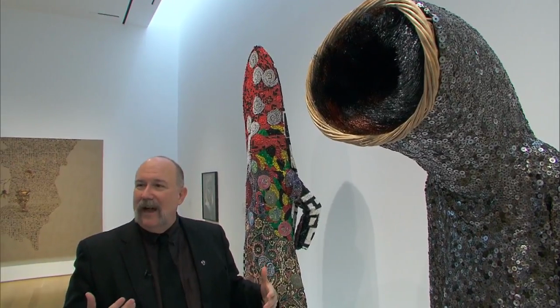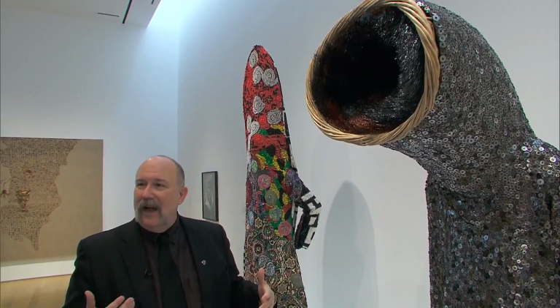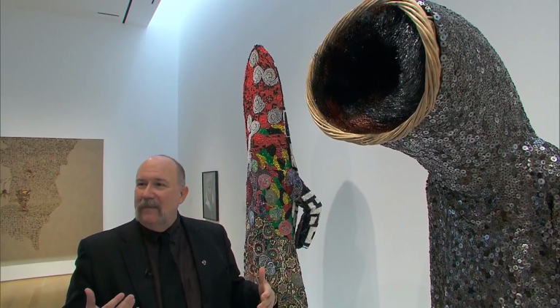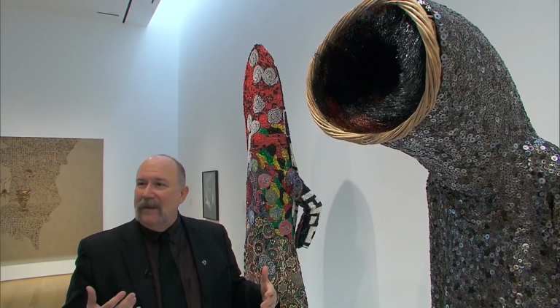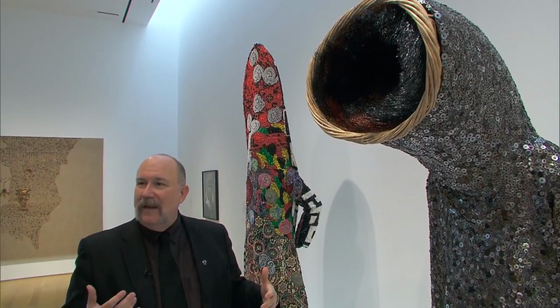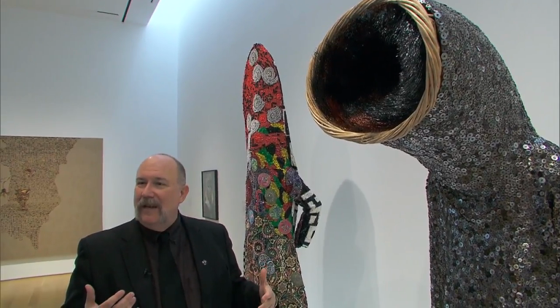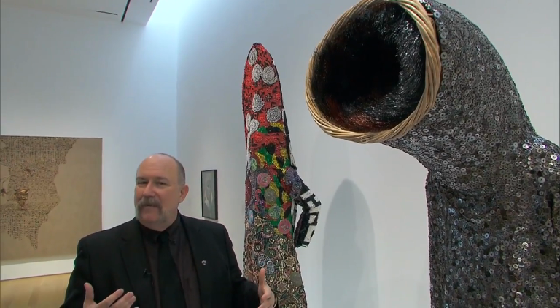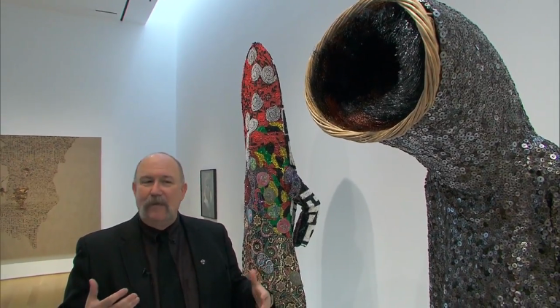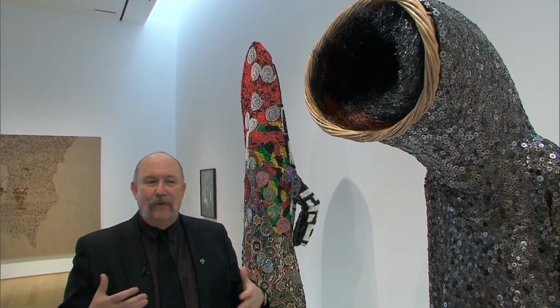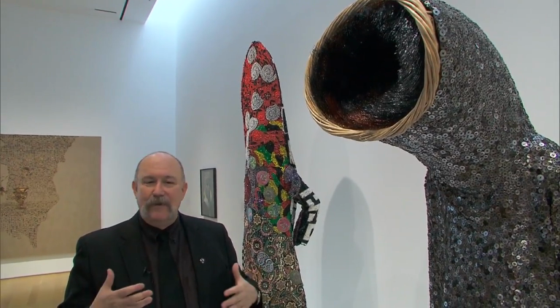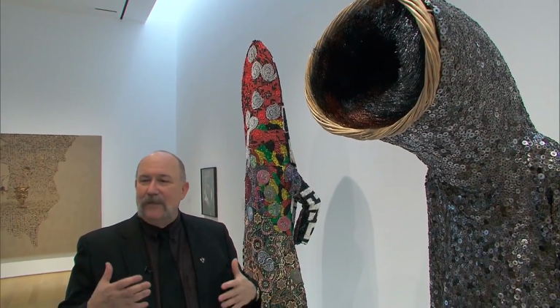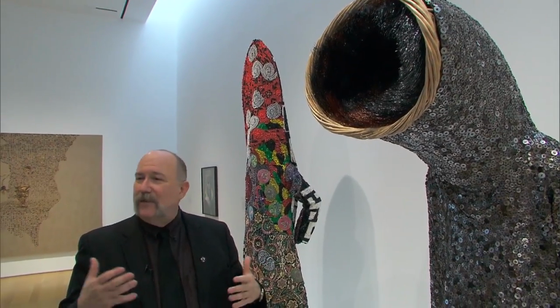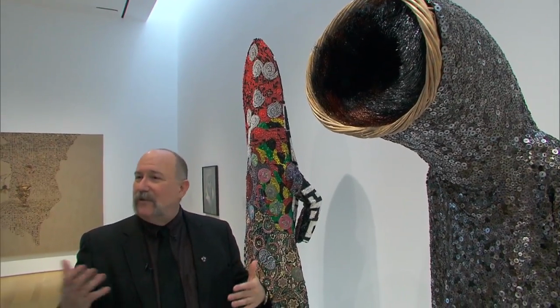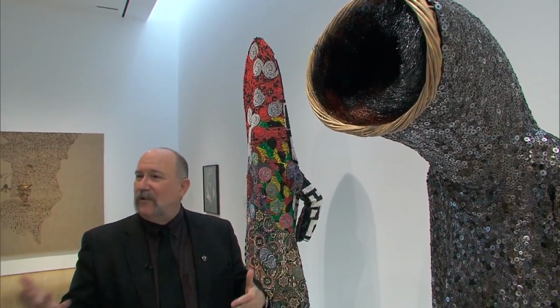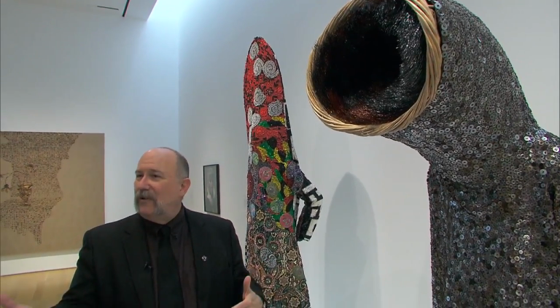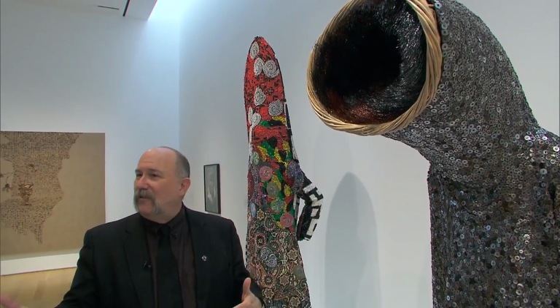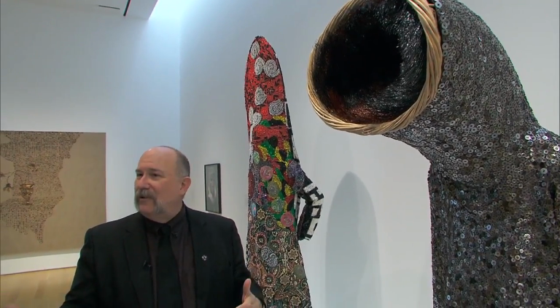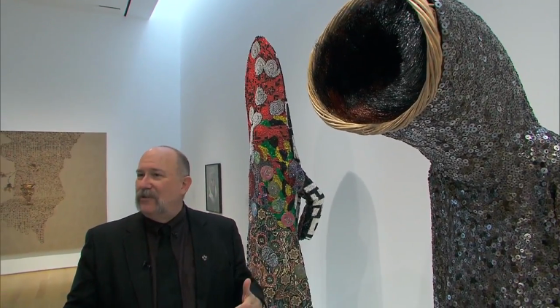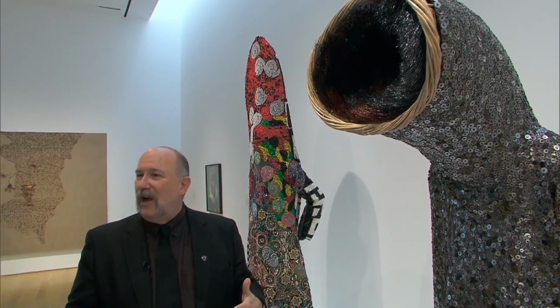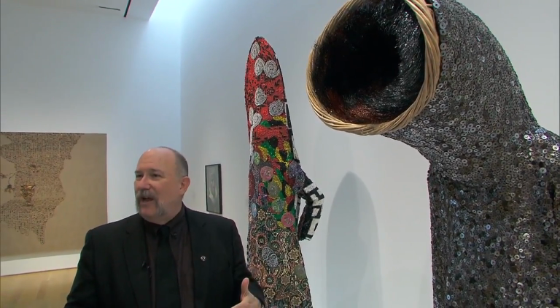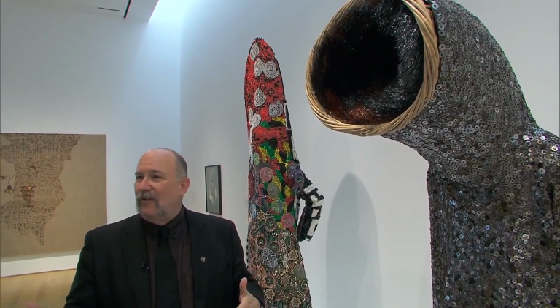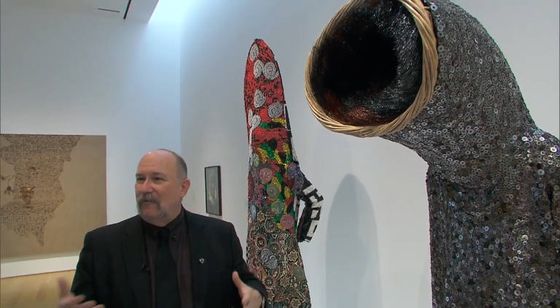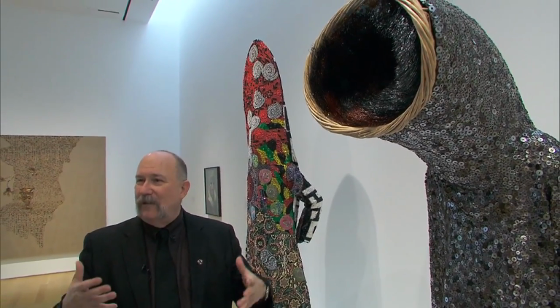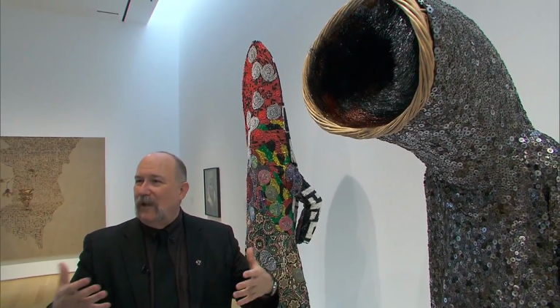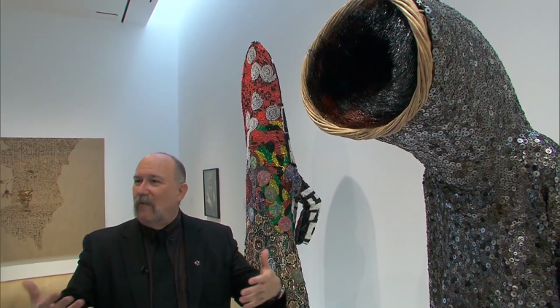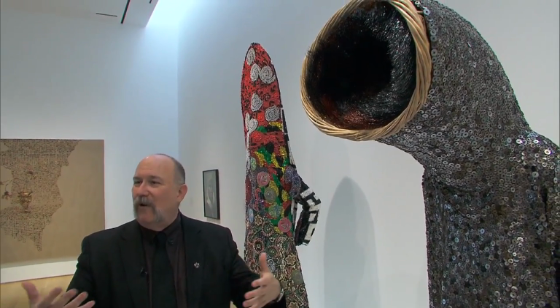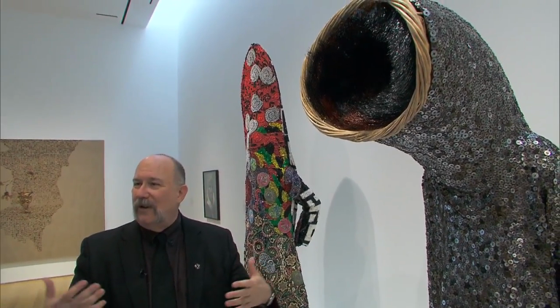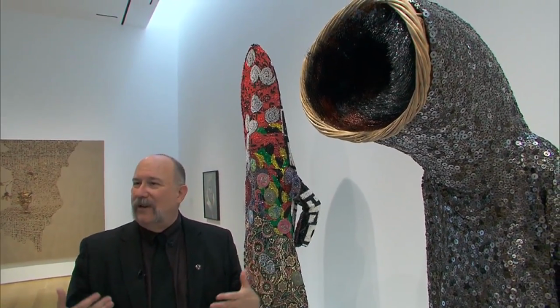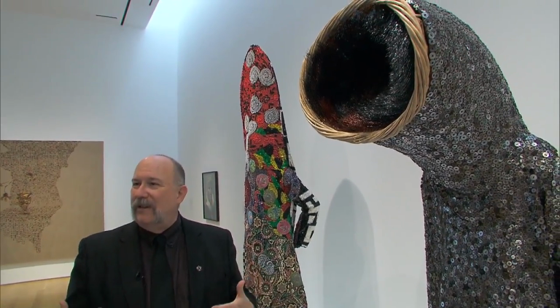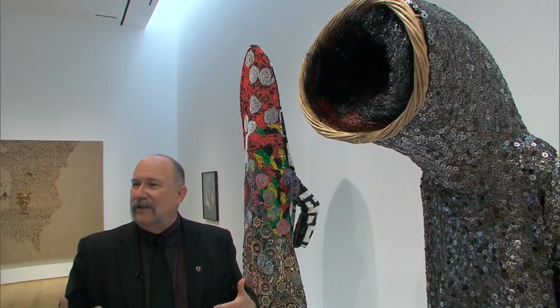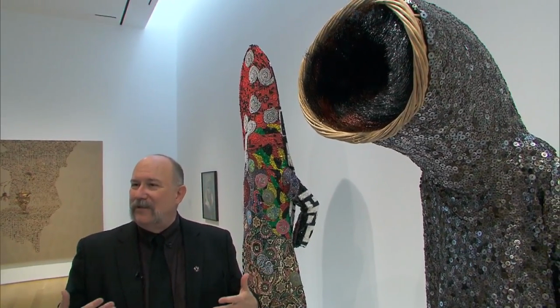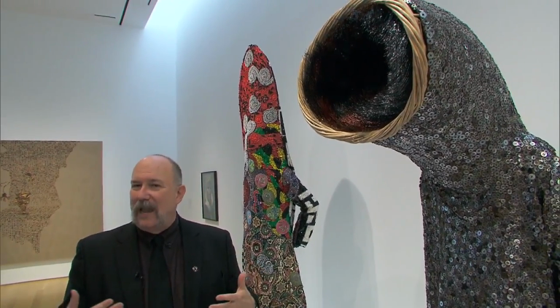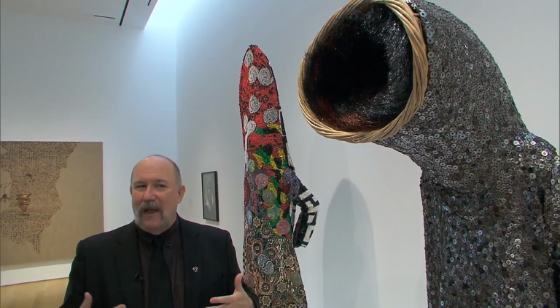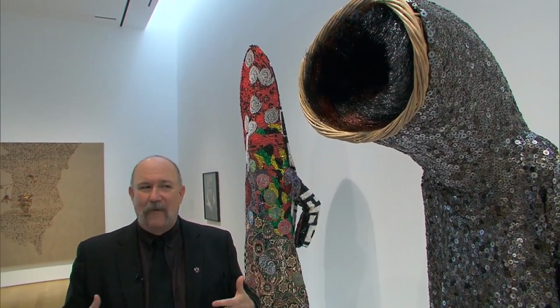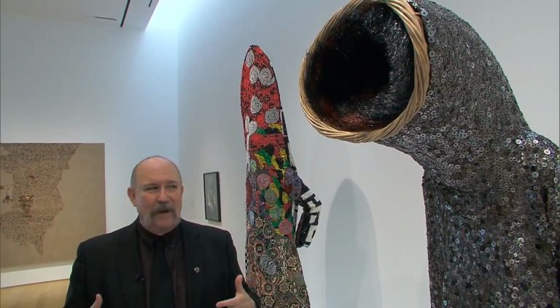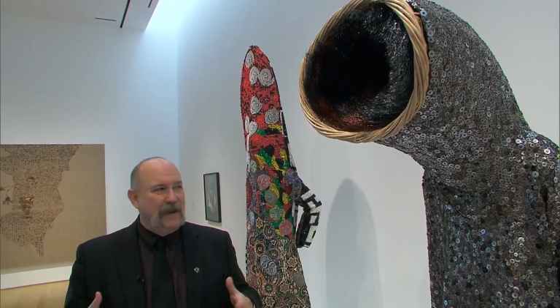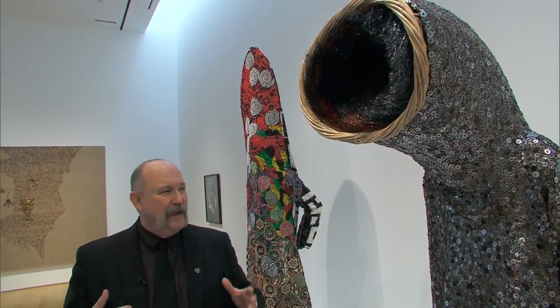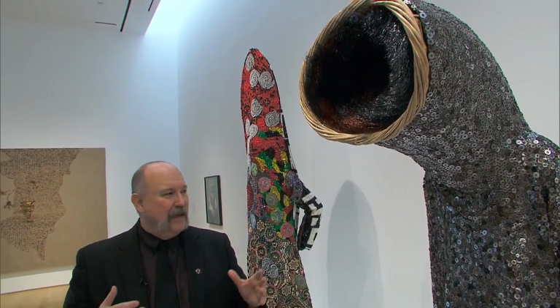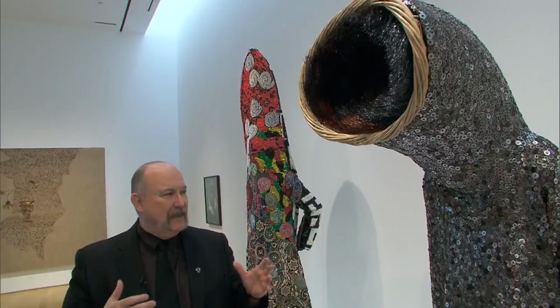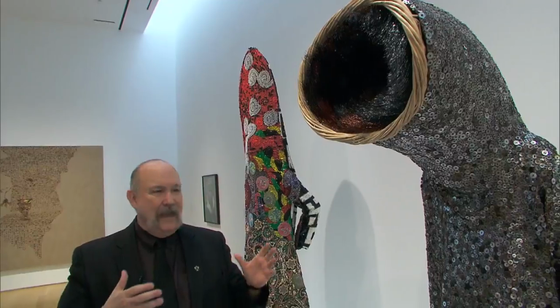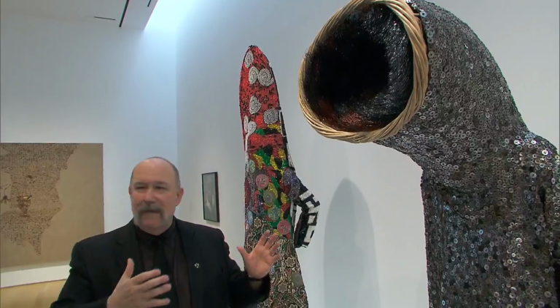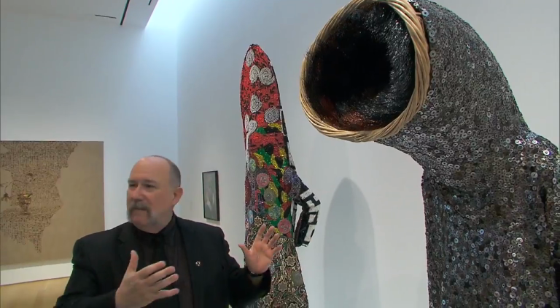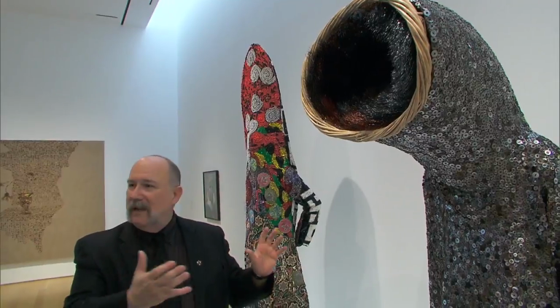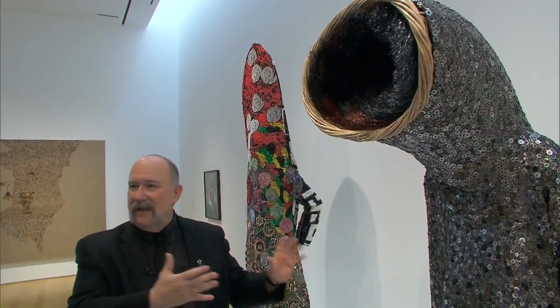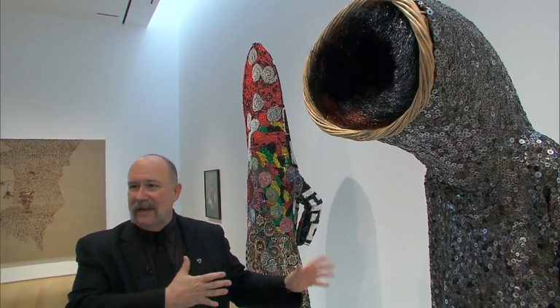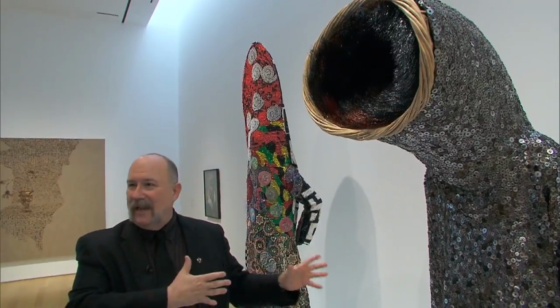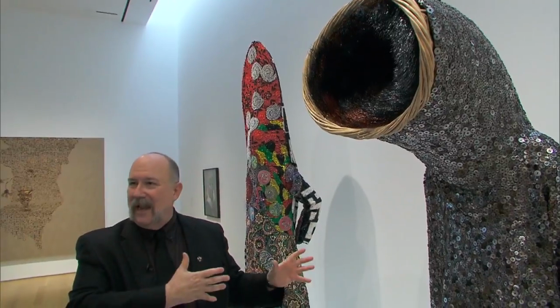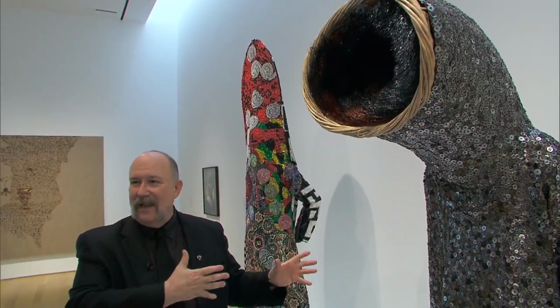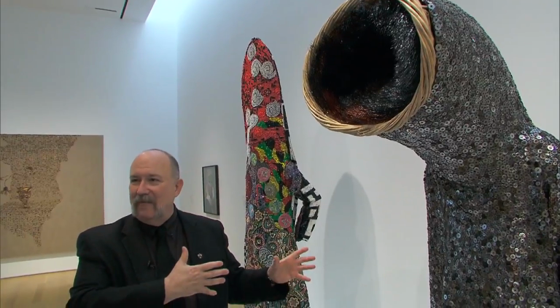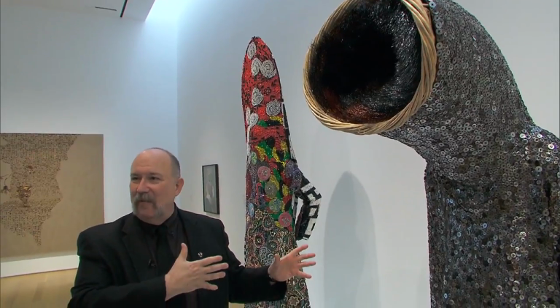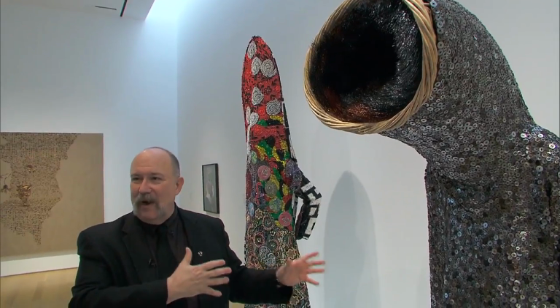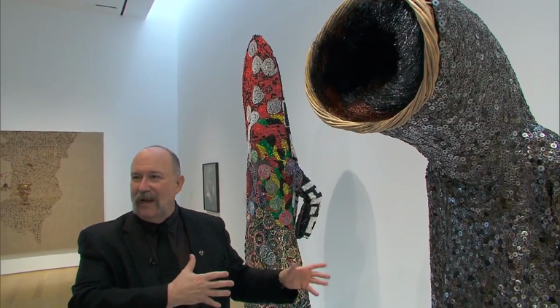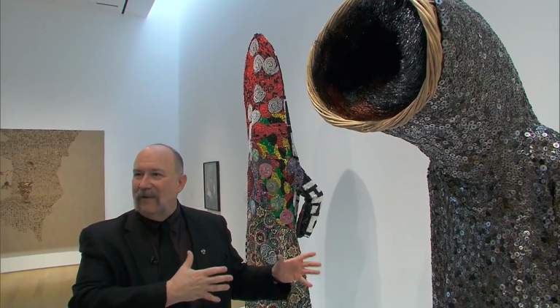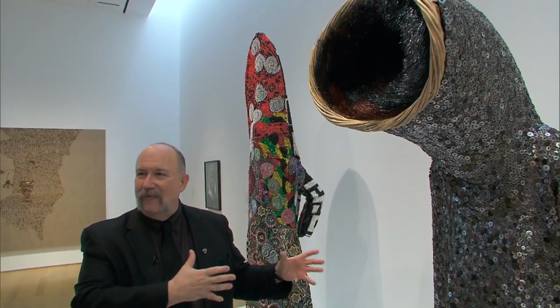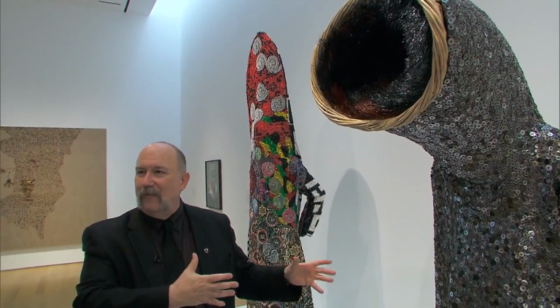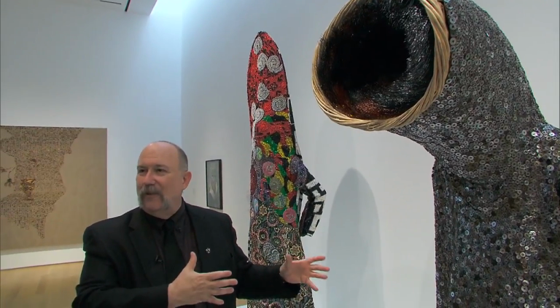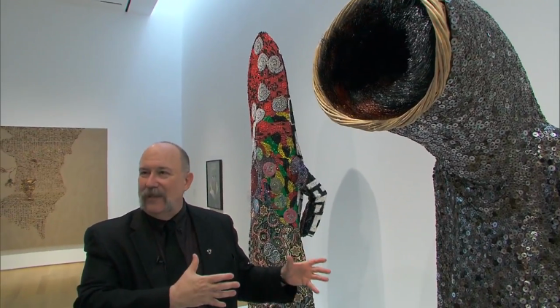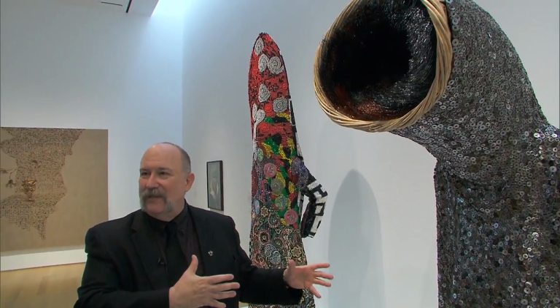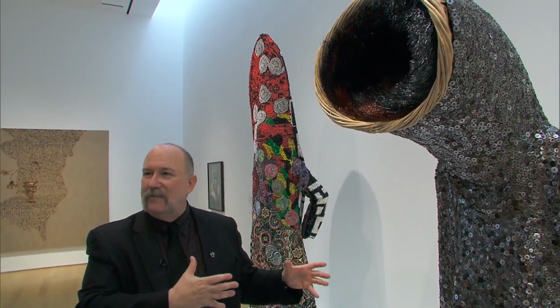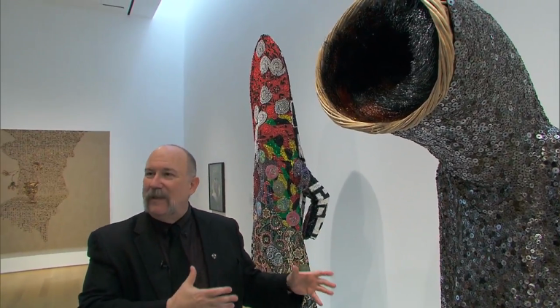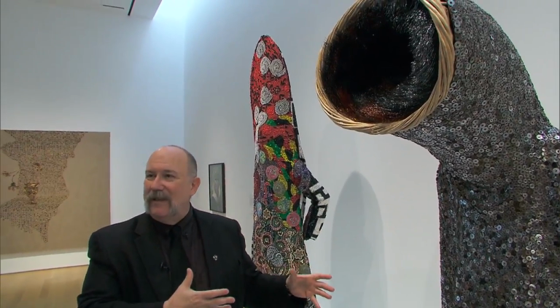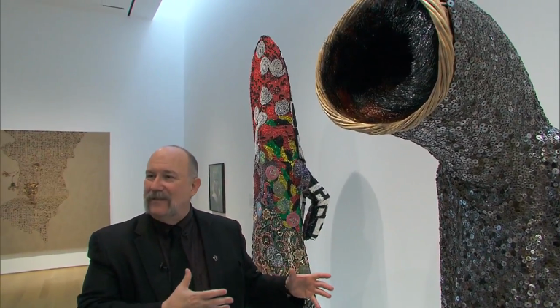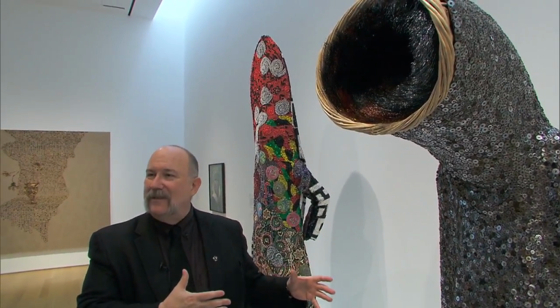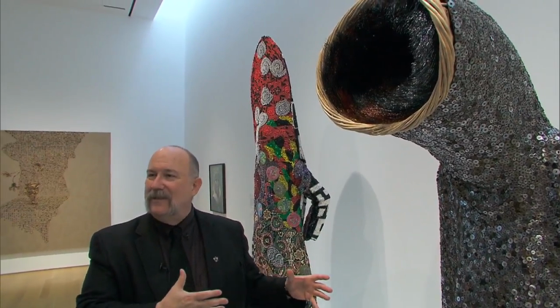Whether it's an adult or a child, when they walk into this gallery, they immediately head right for these pieces.